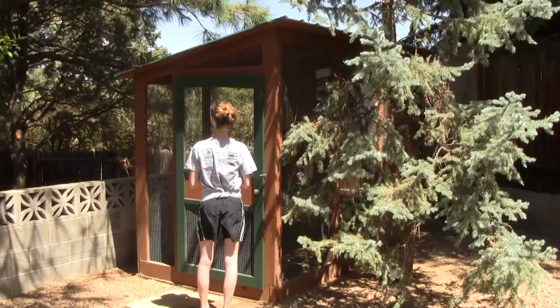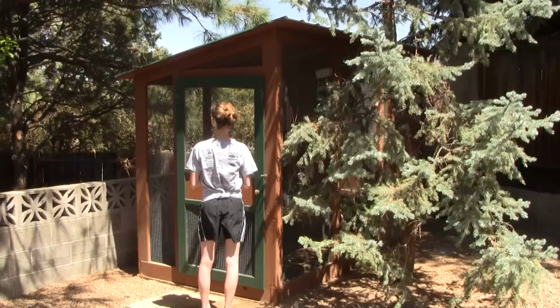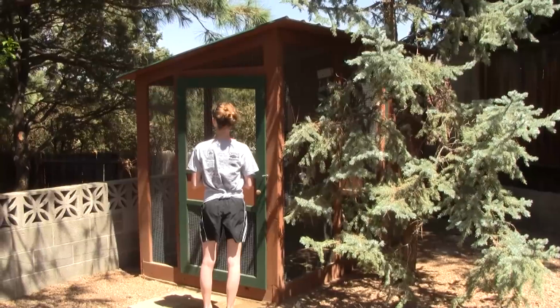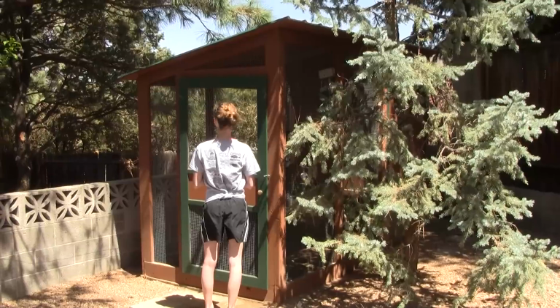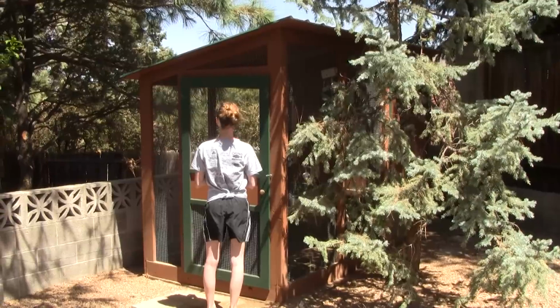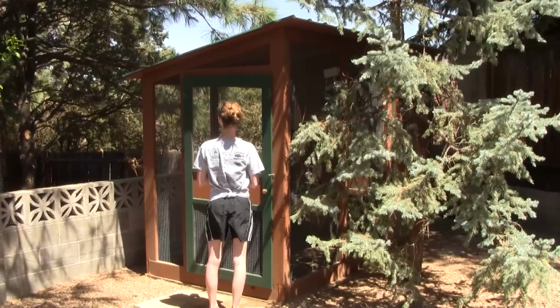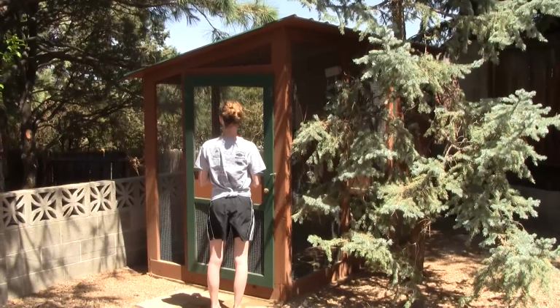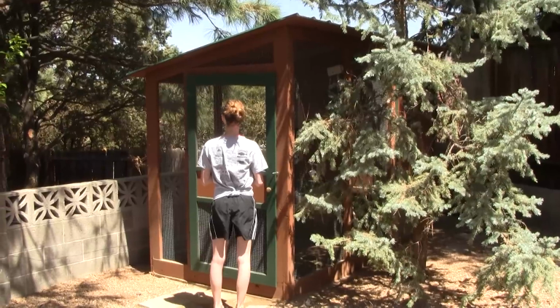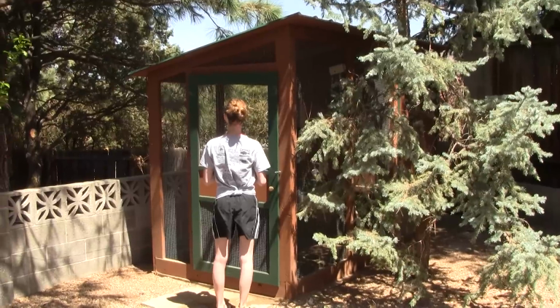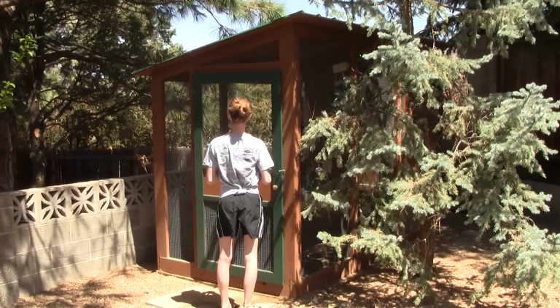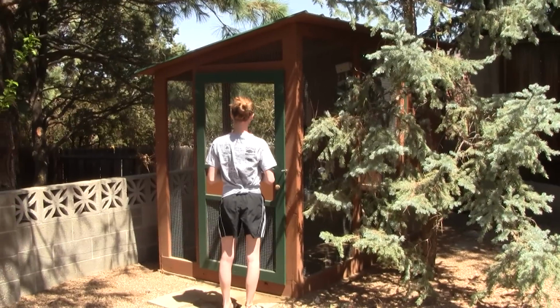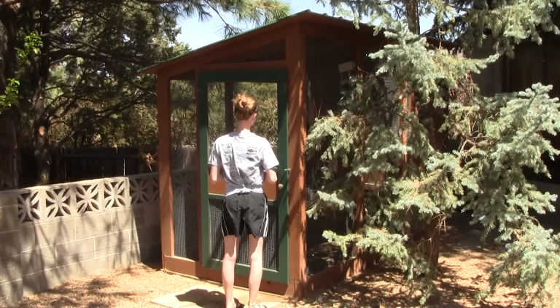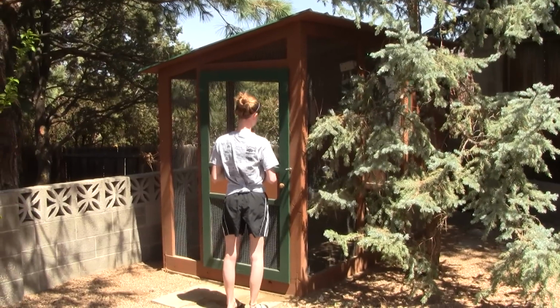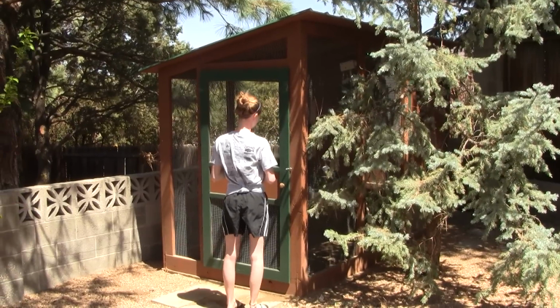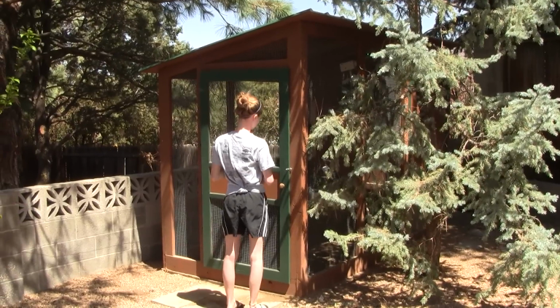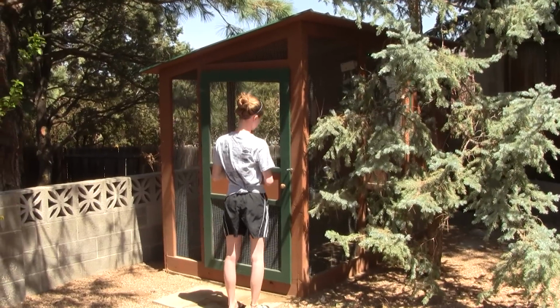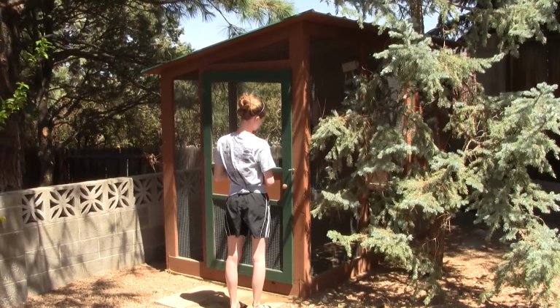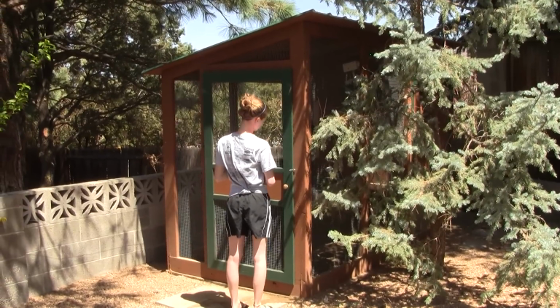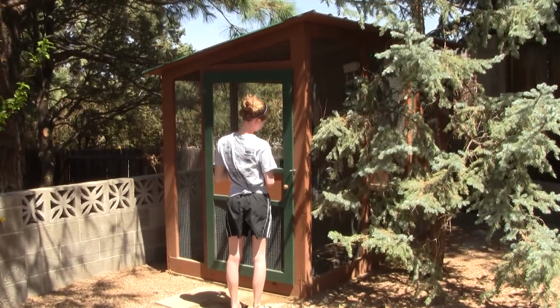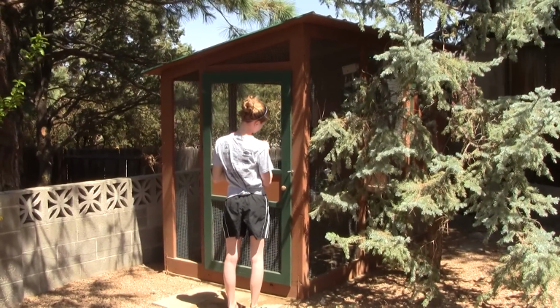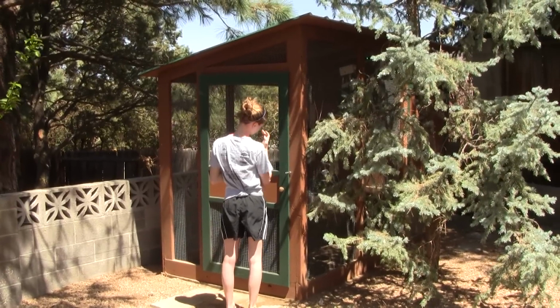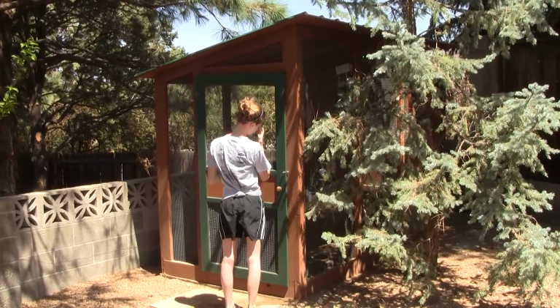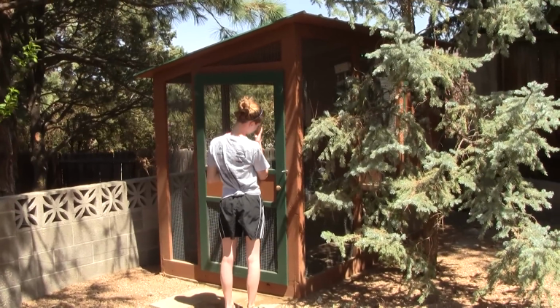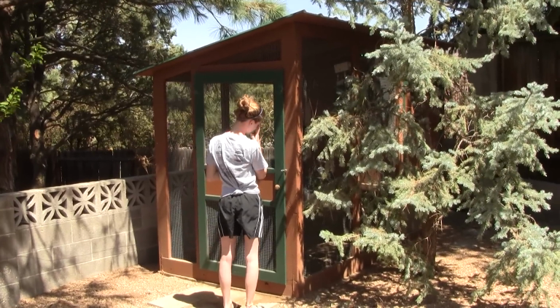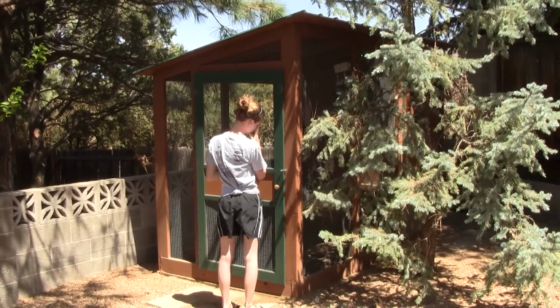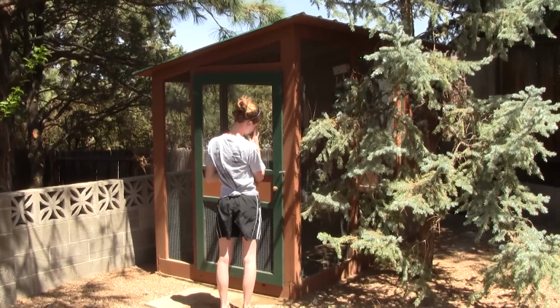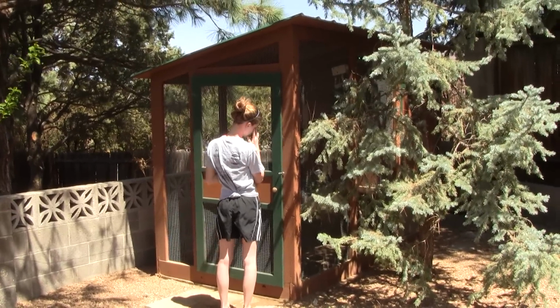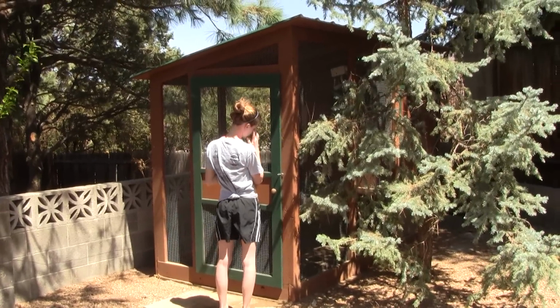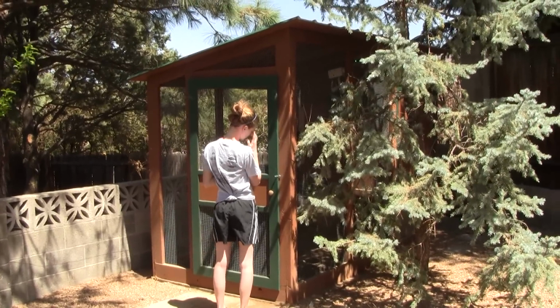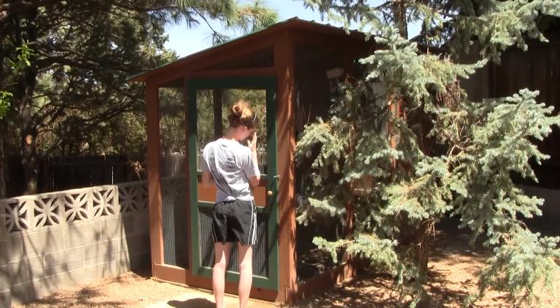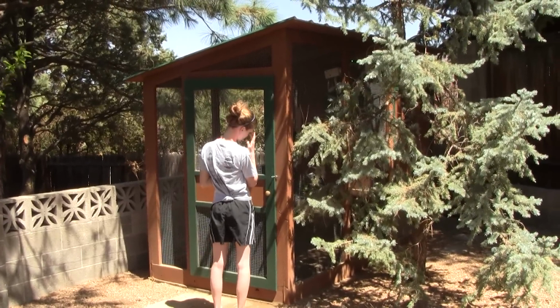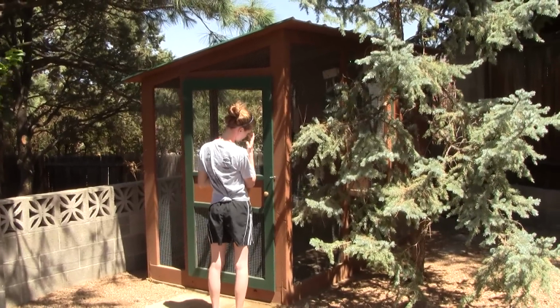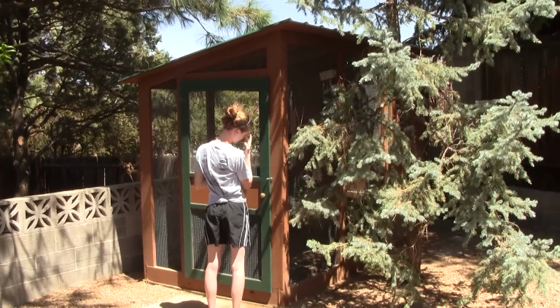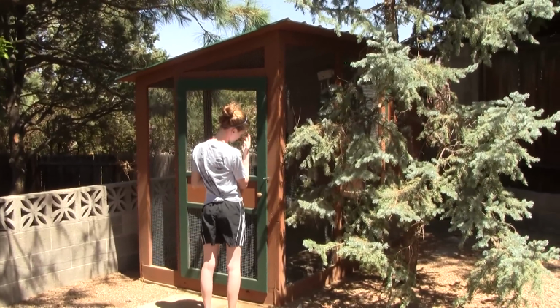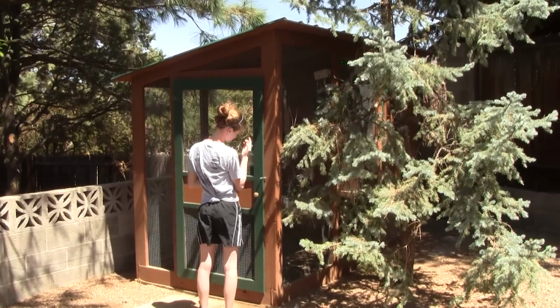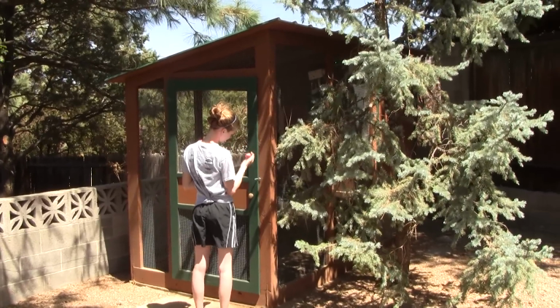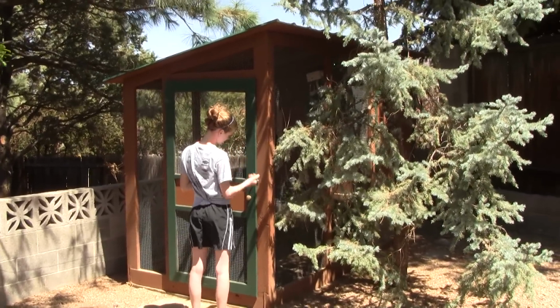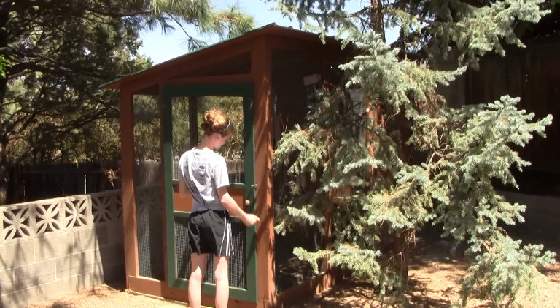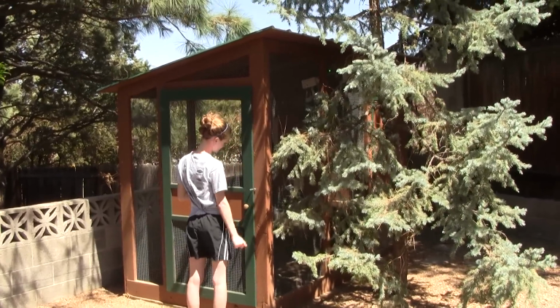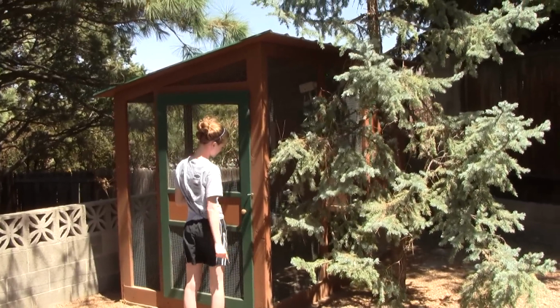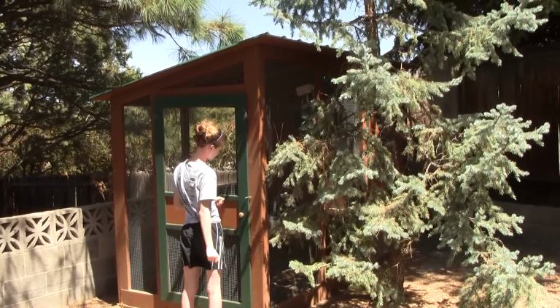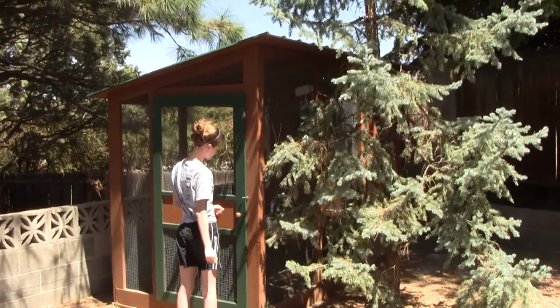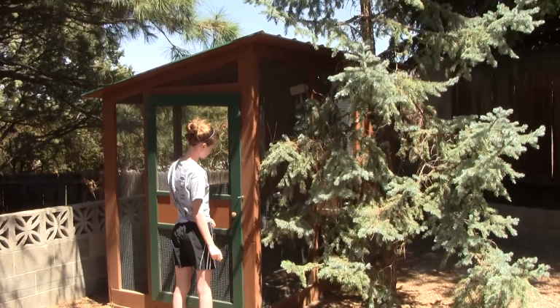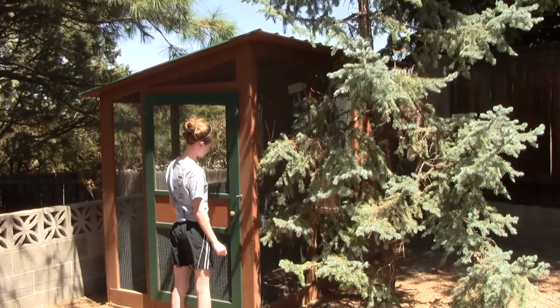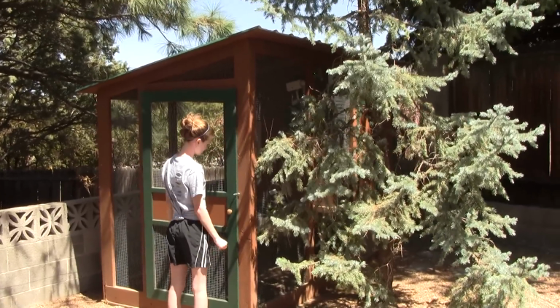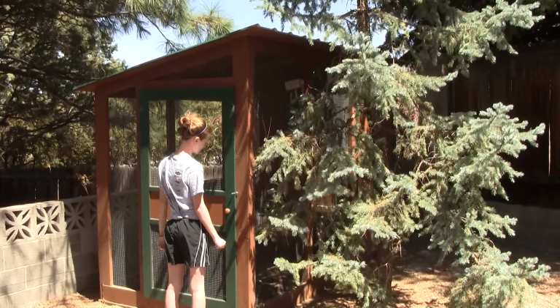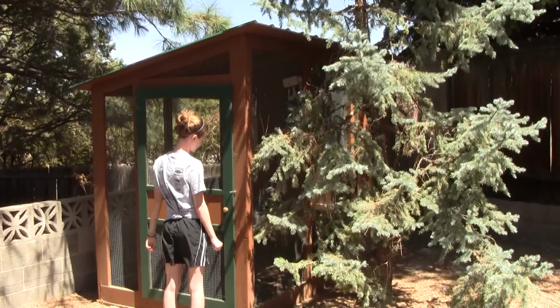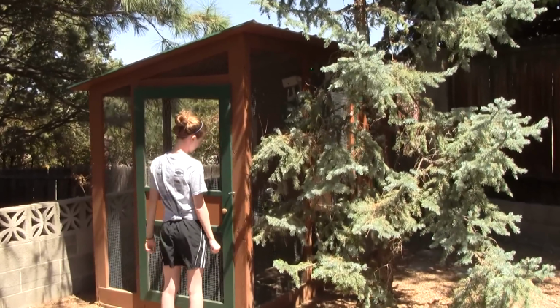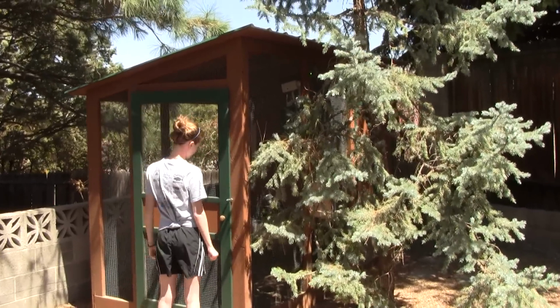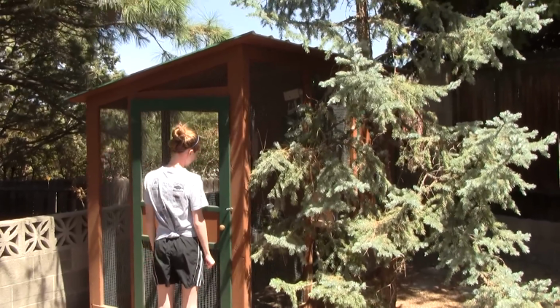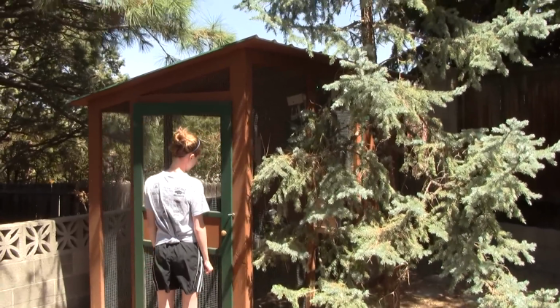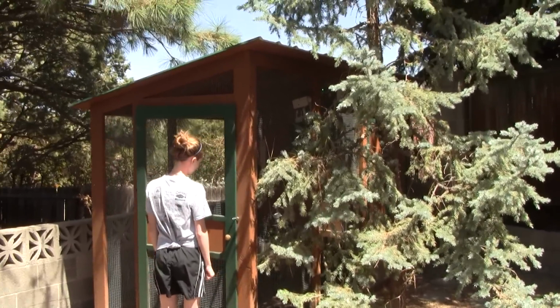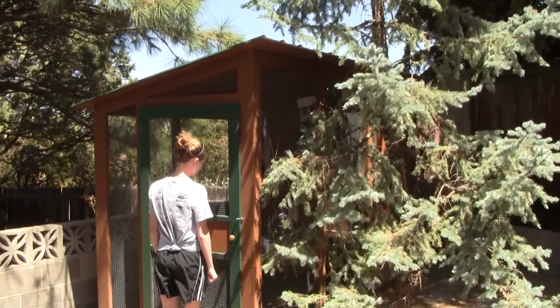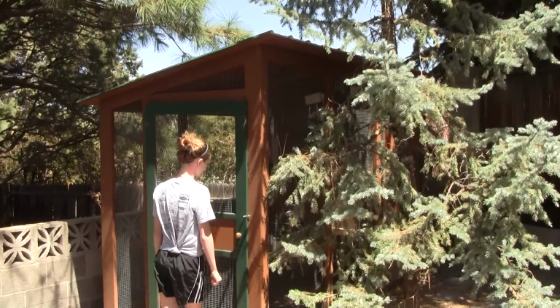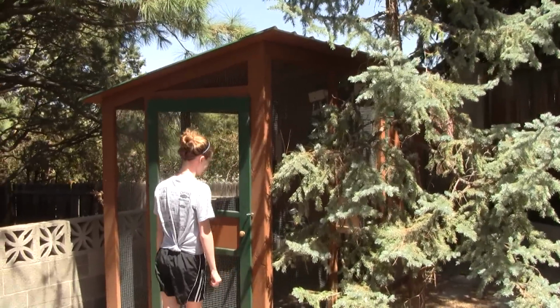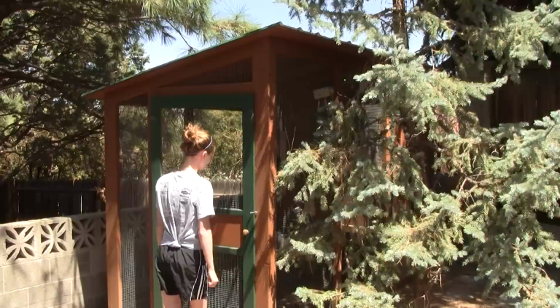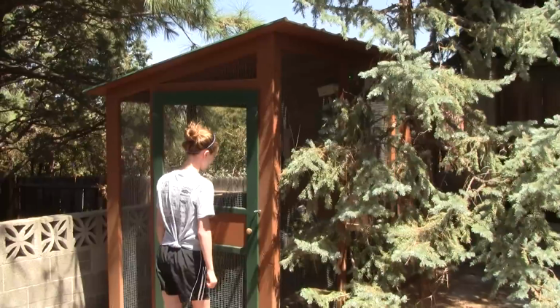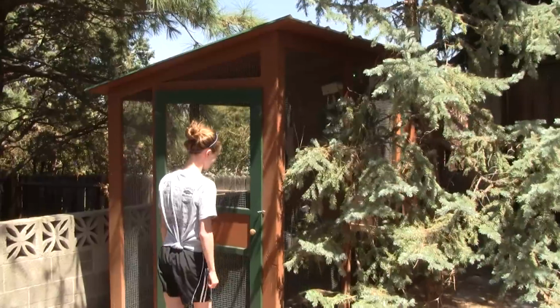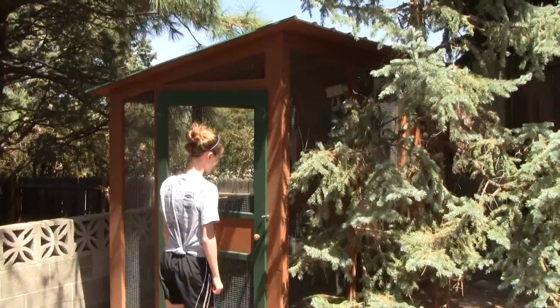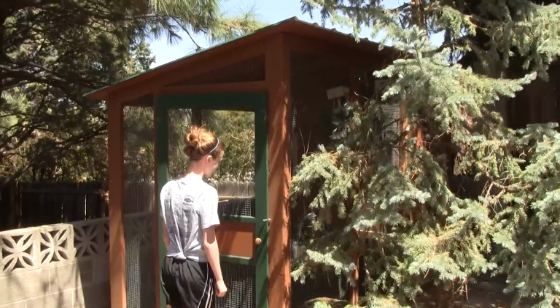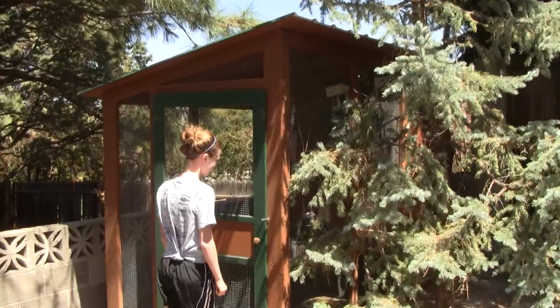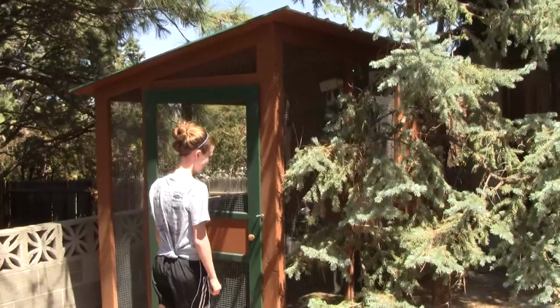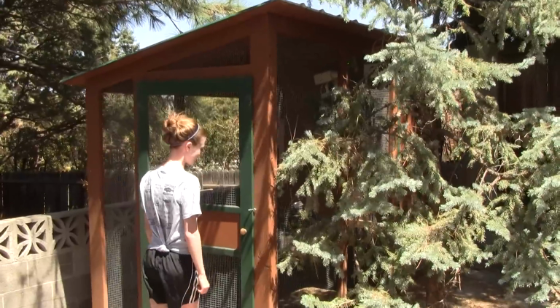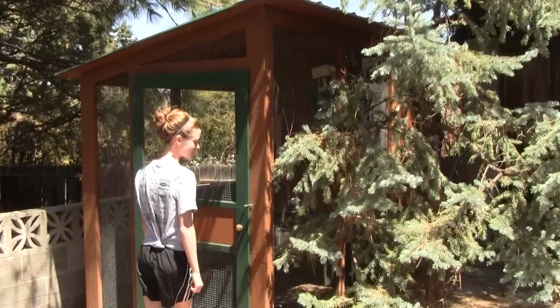This is Rich Wookstrom in New Mexico, and this is a tour of my chicken coop that was inspired by a design on BackyardChickens.com.